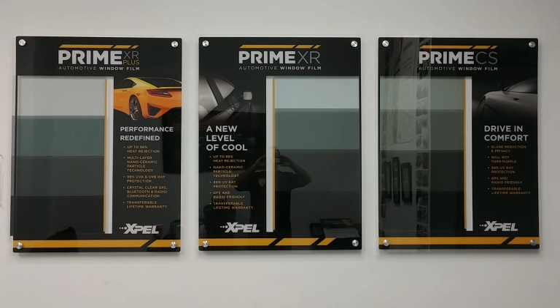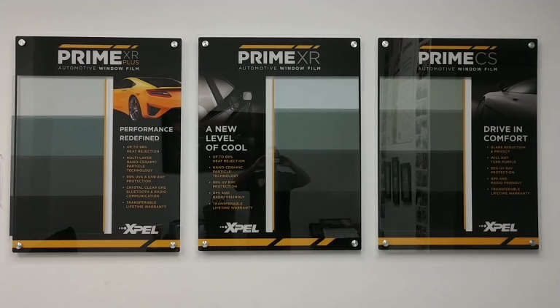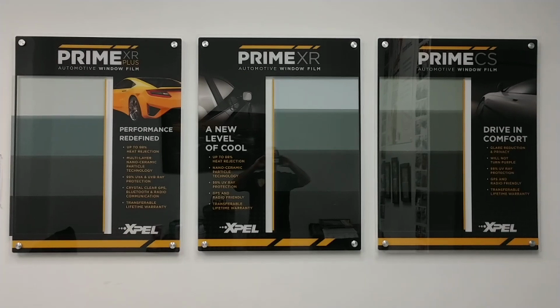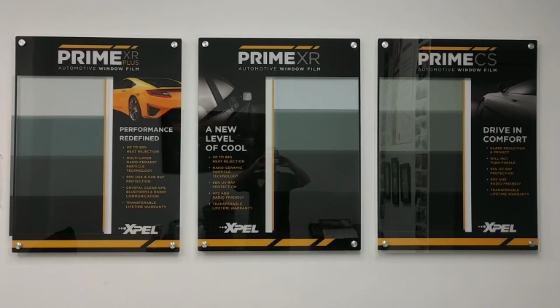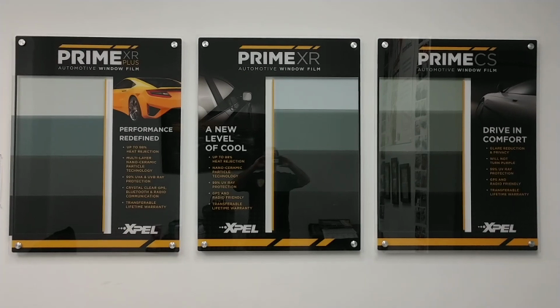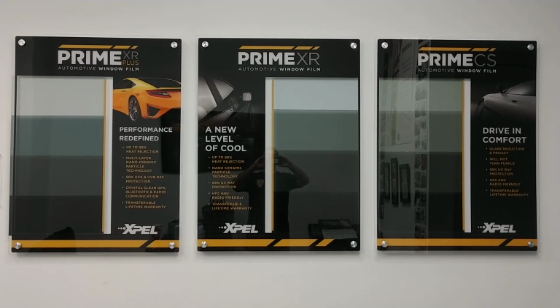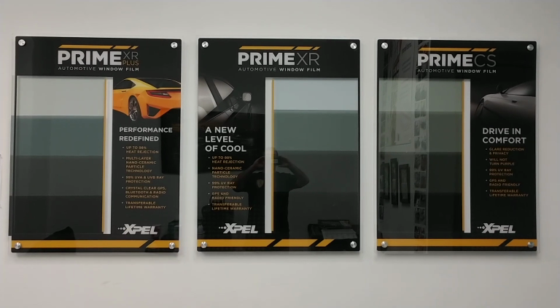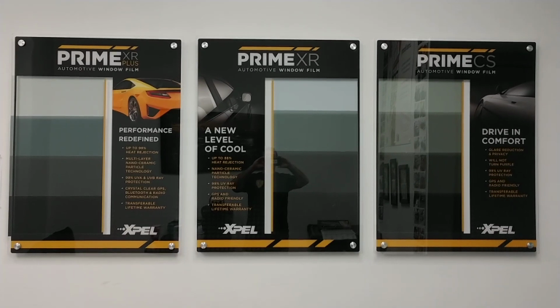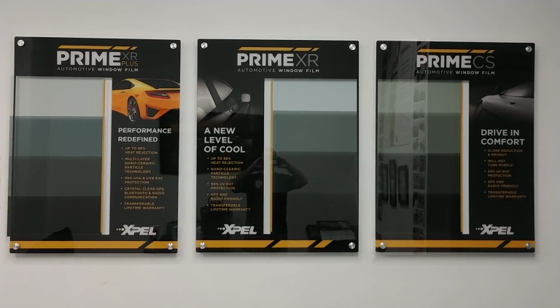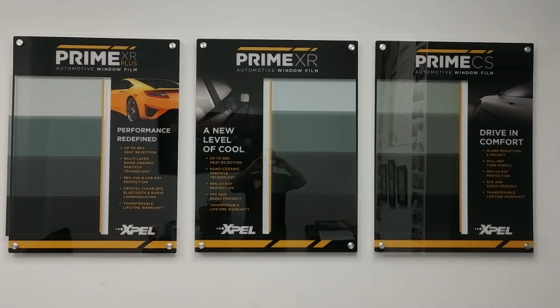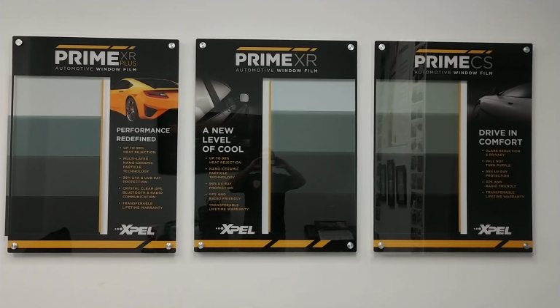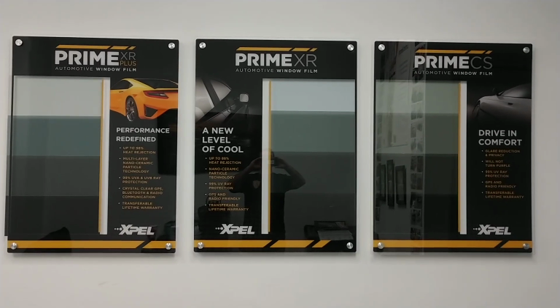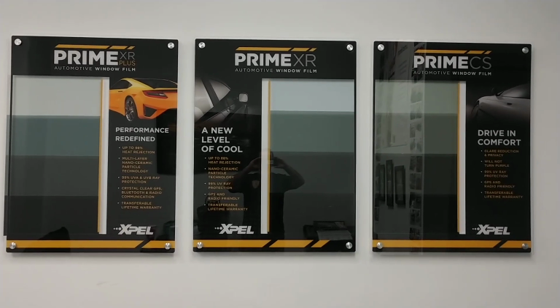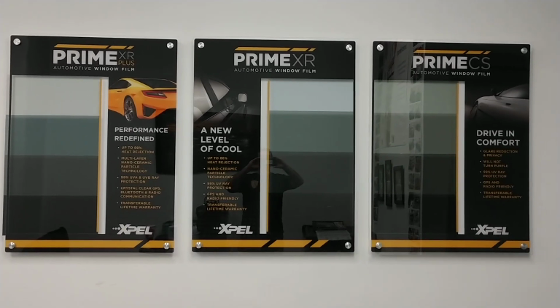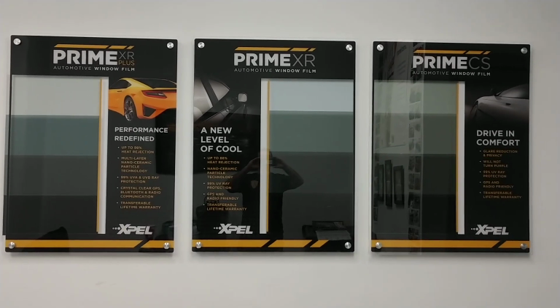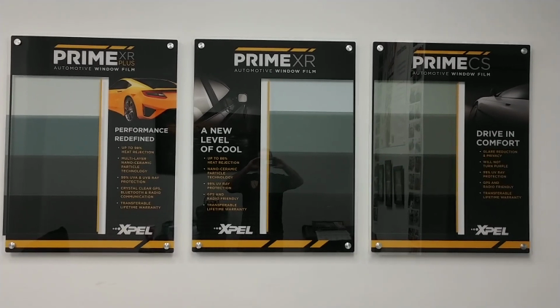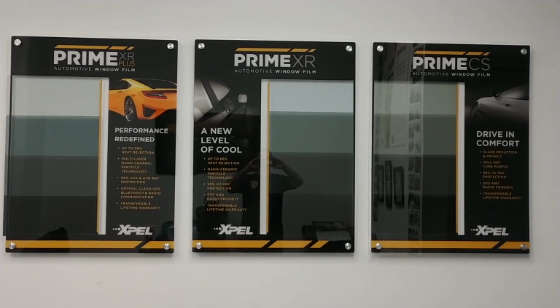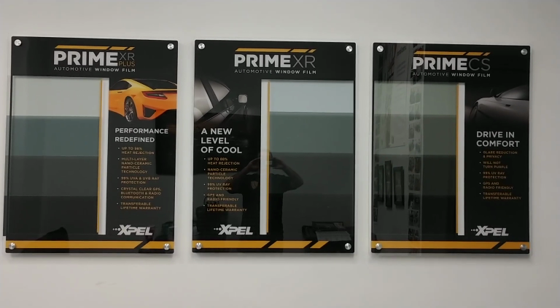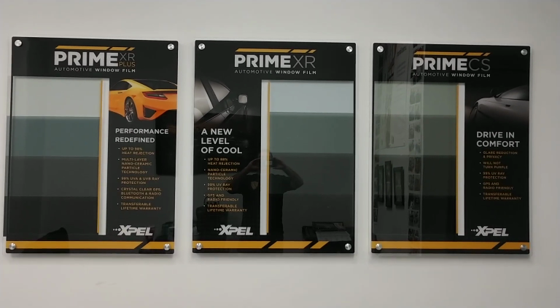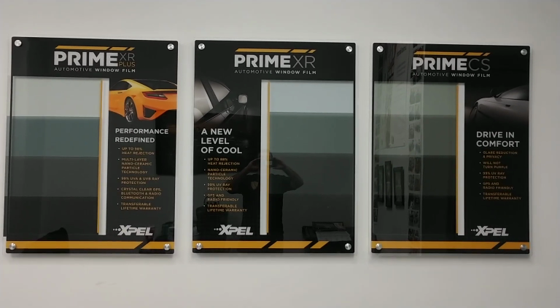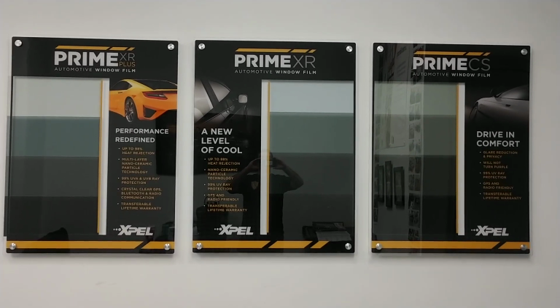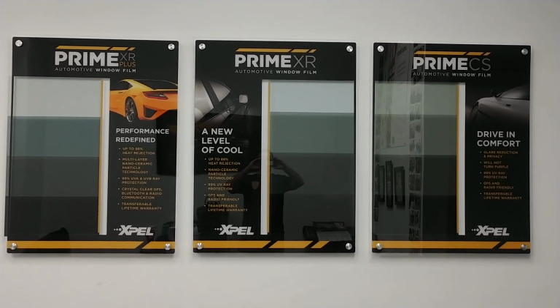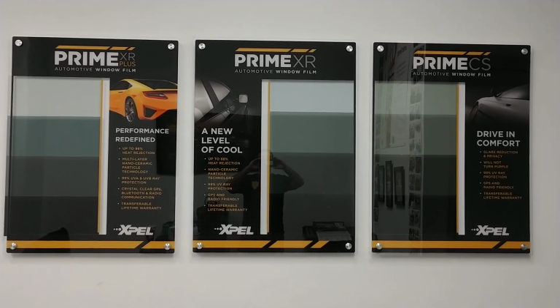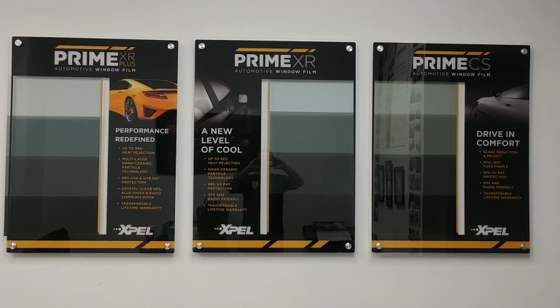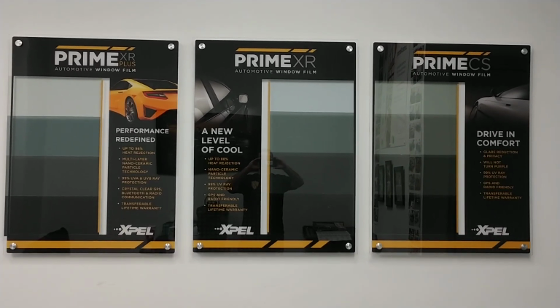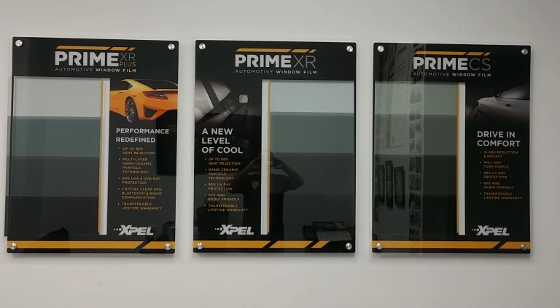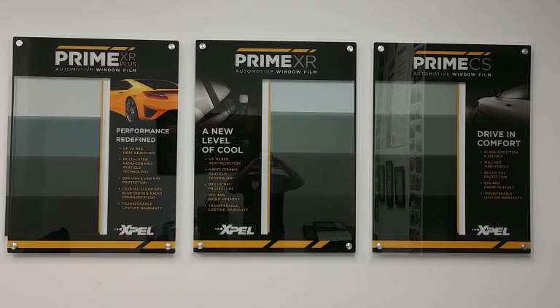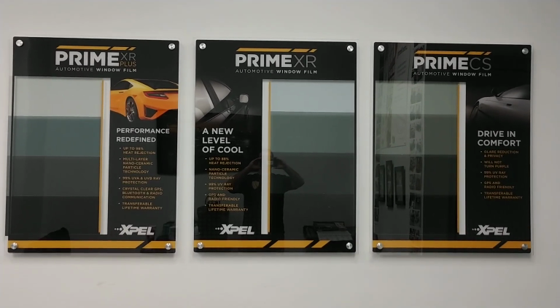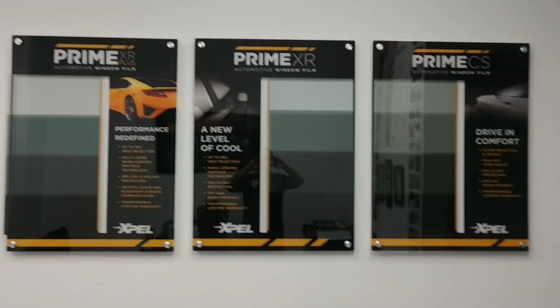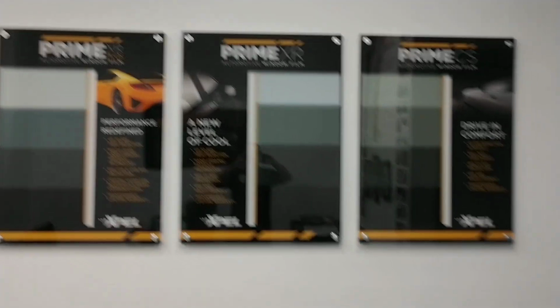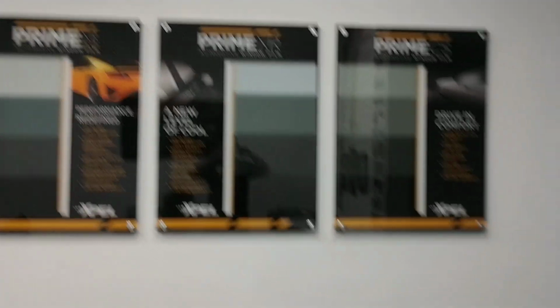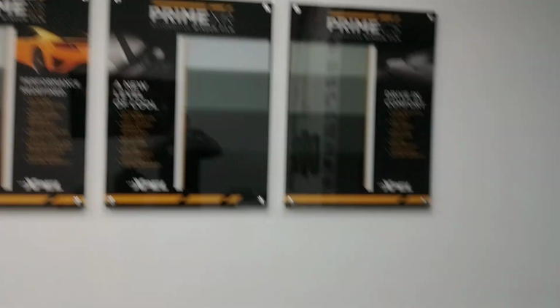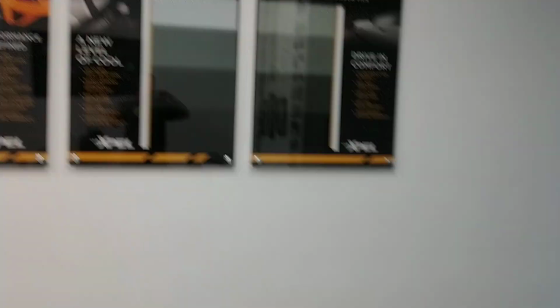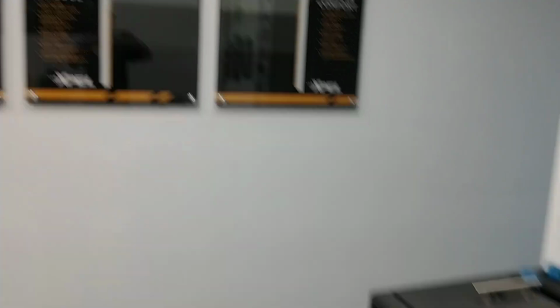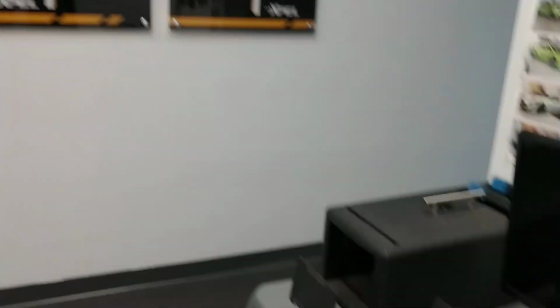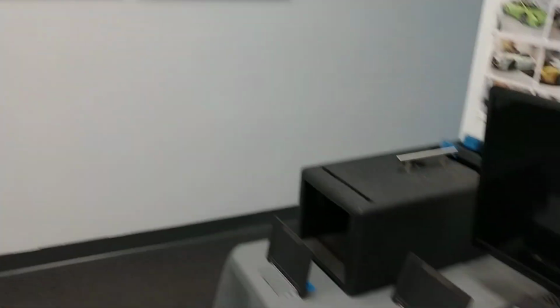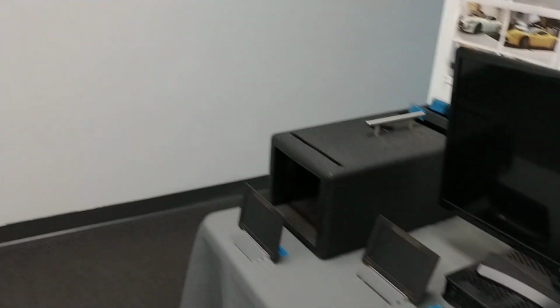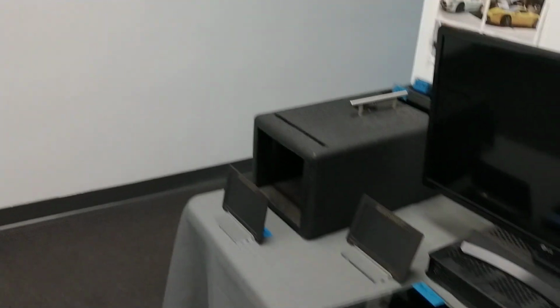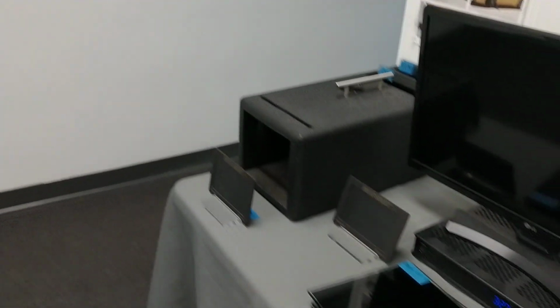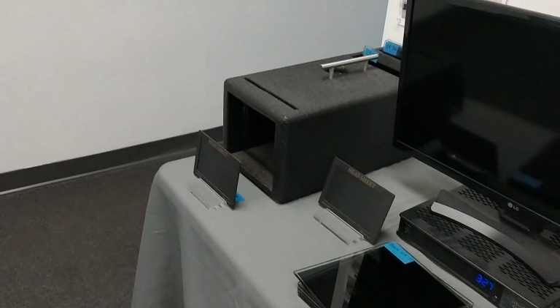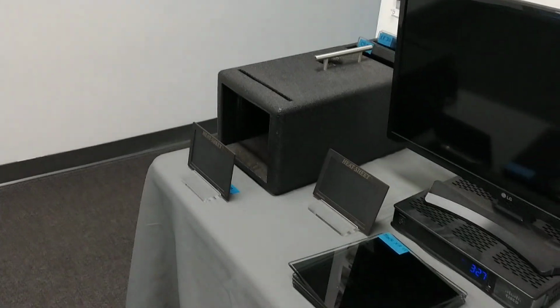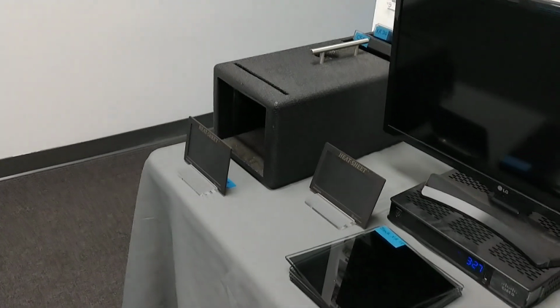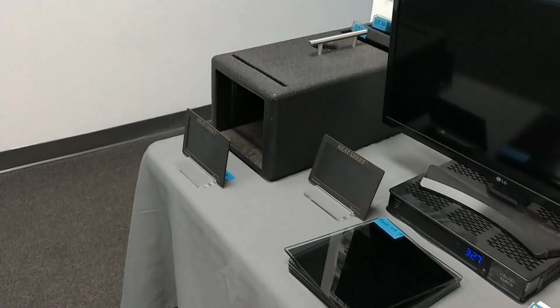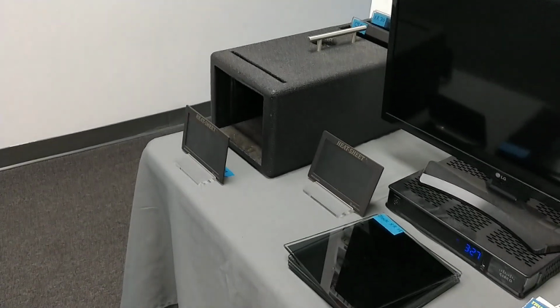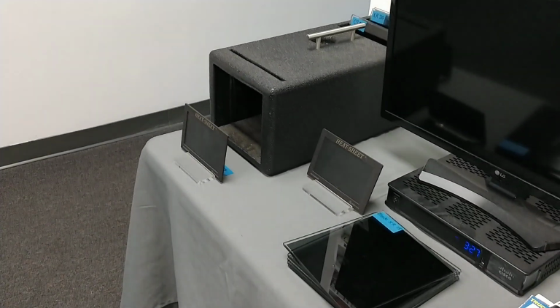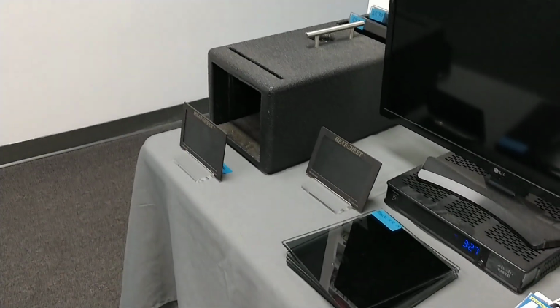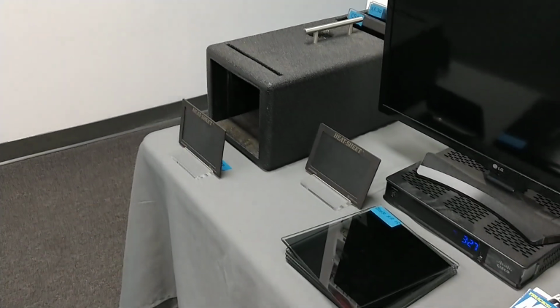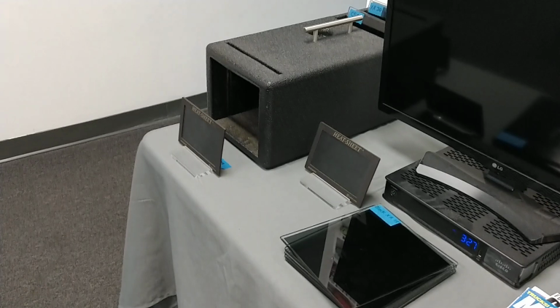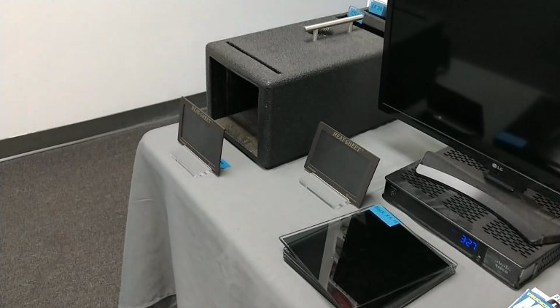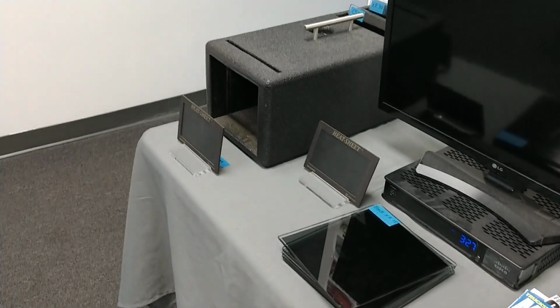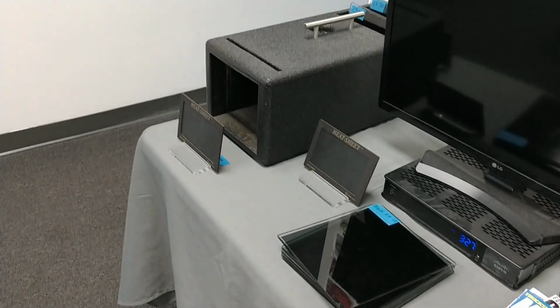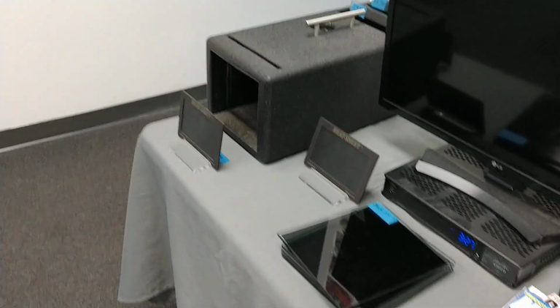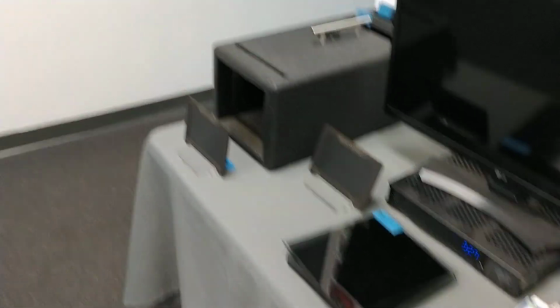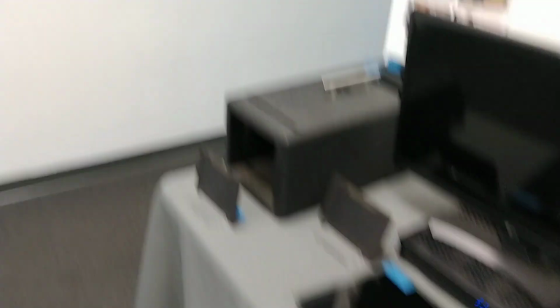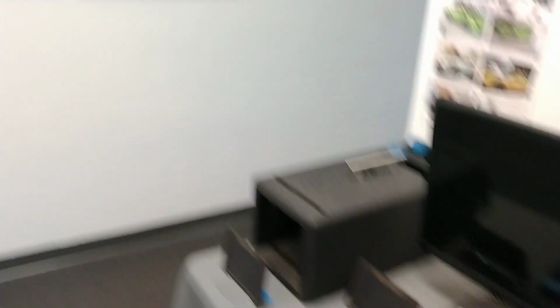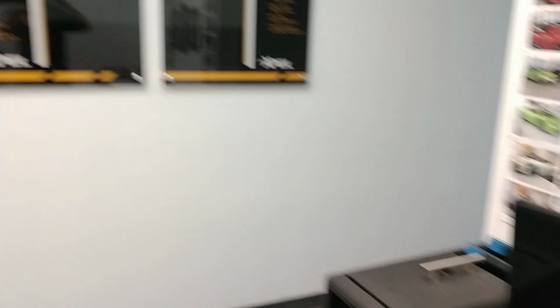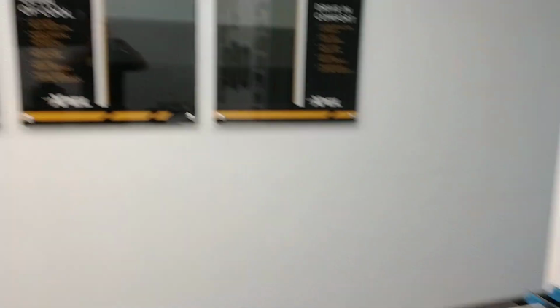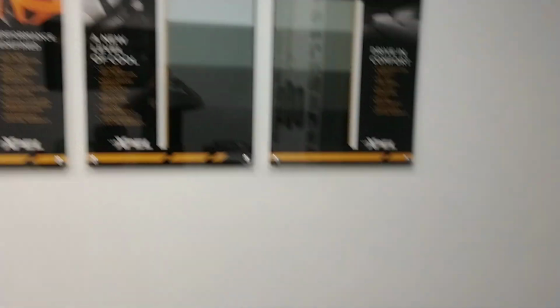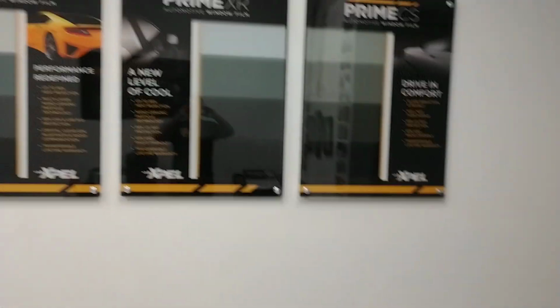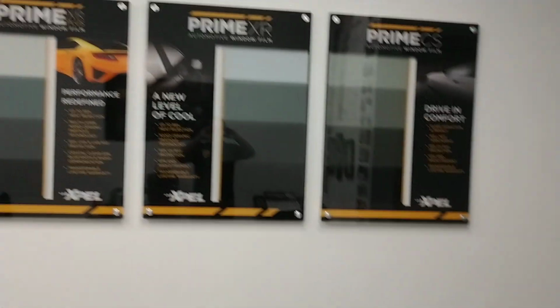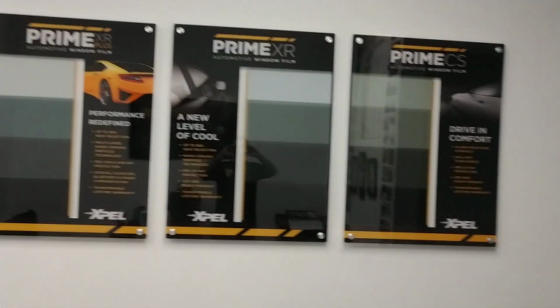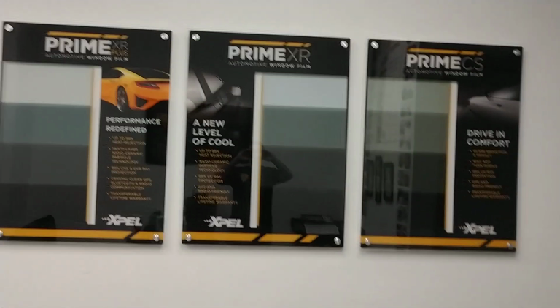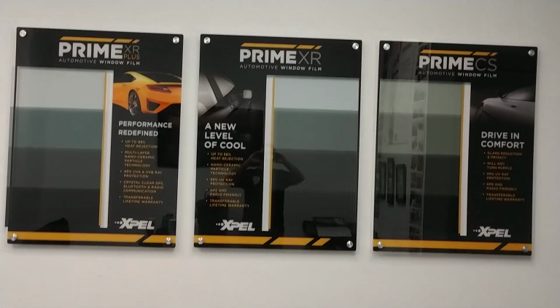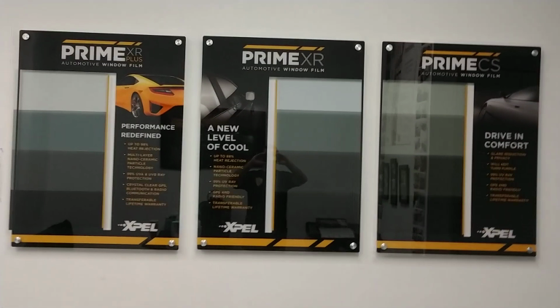Hello, my name is Sean with Tent Man Window Tinting. I'm going to do a heat demonstration with our heat lamp, heat sheets, and thermometer gun.